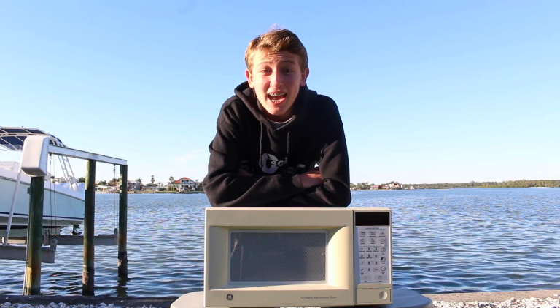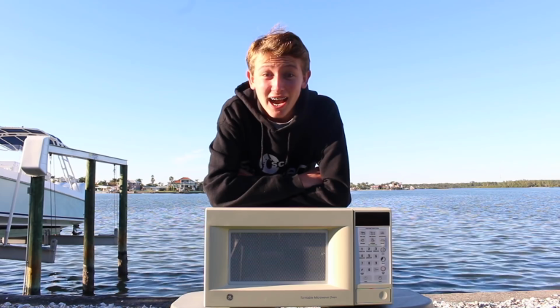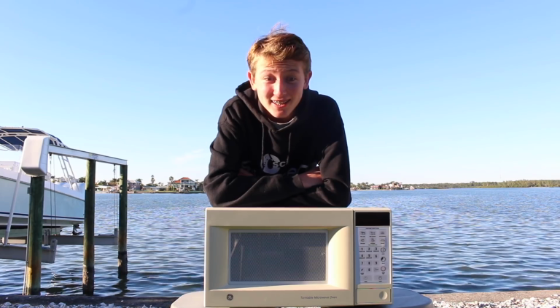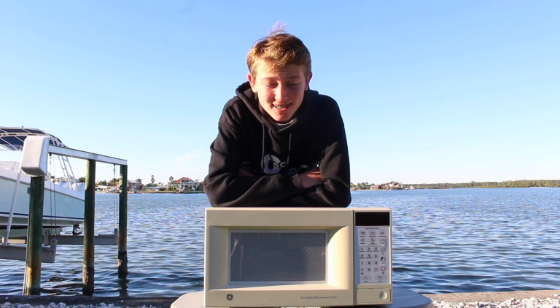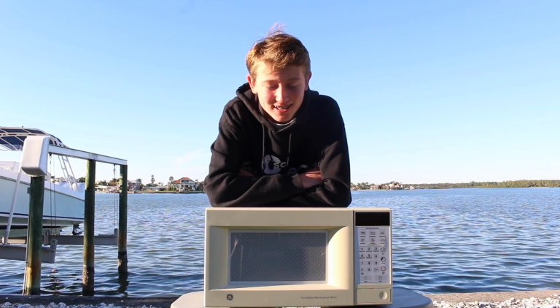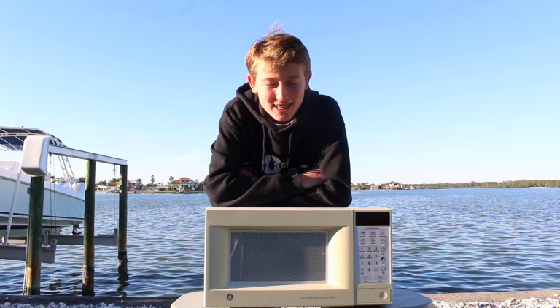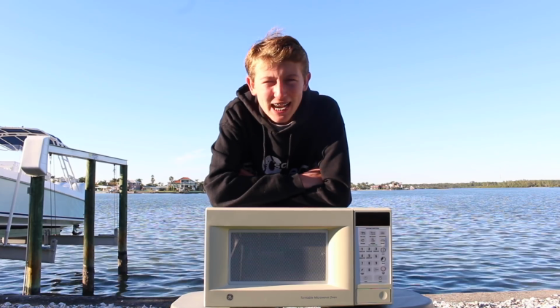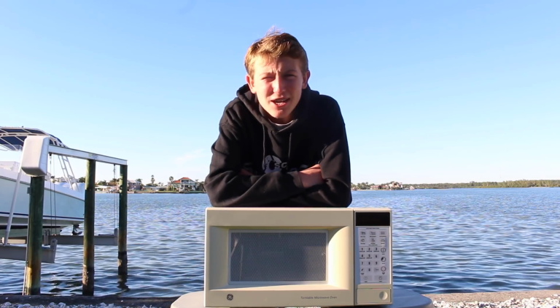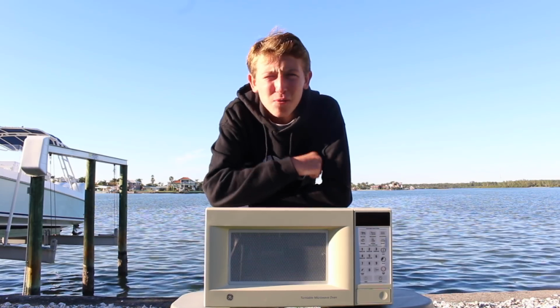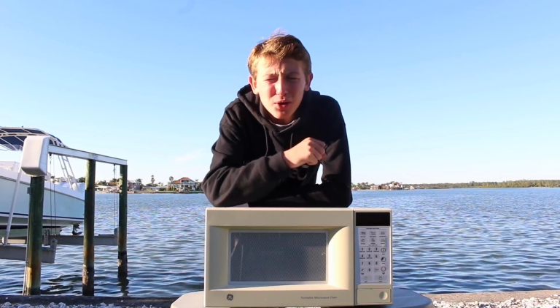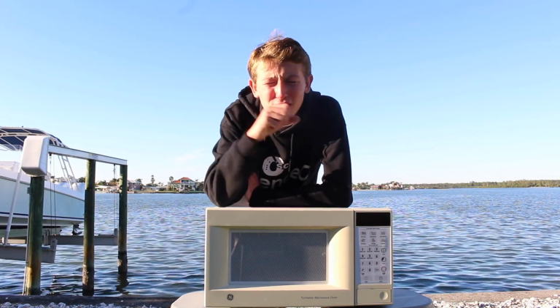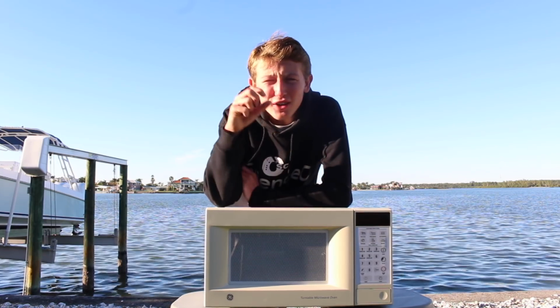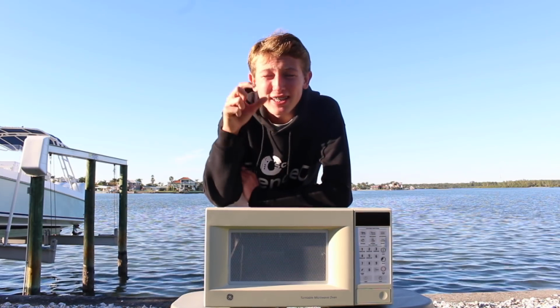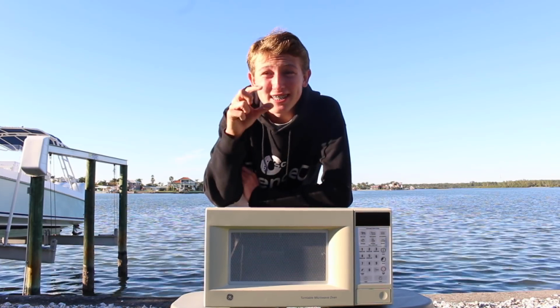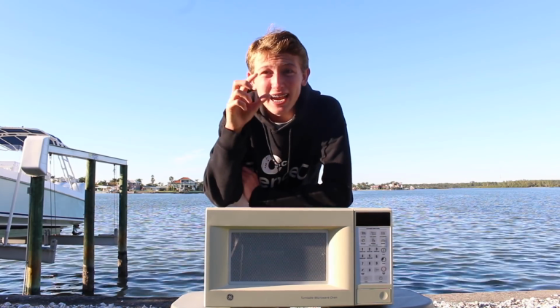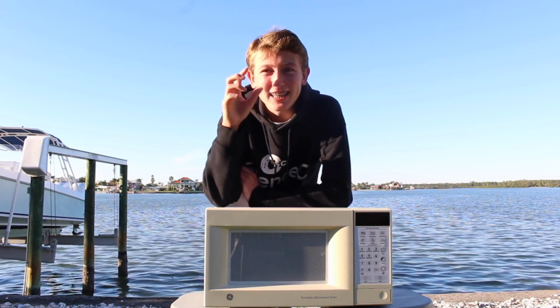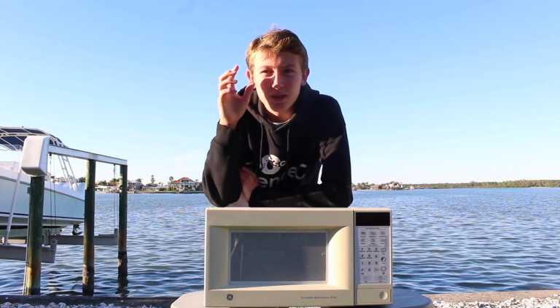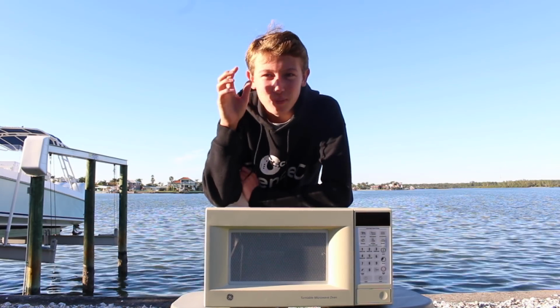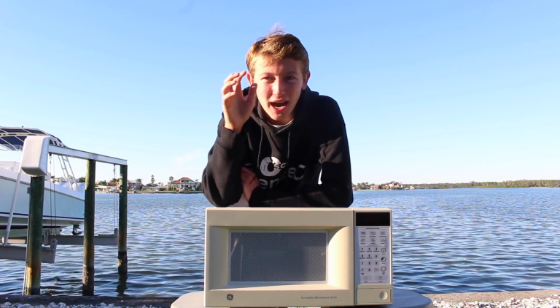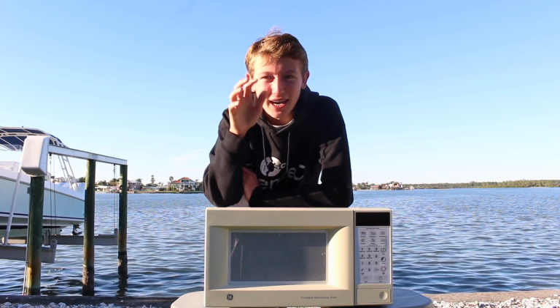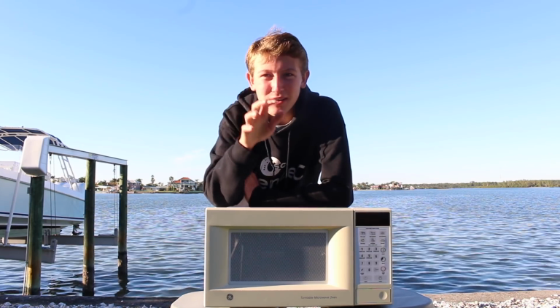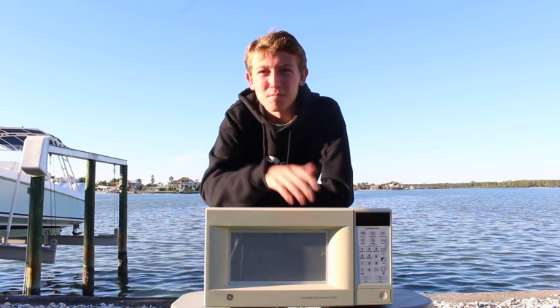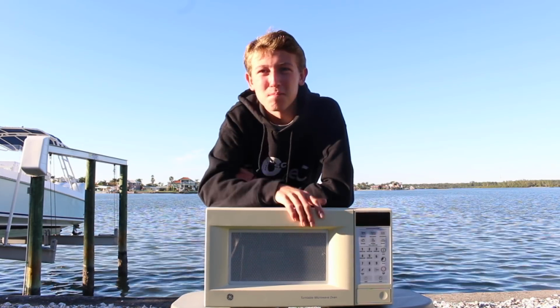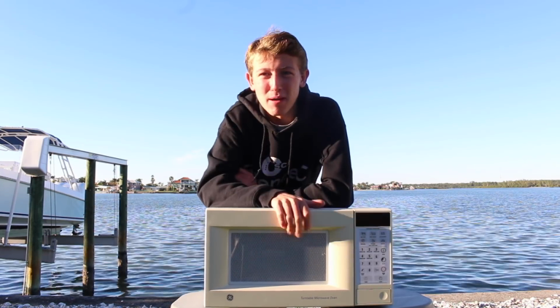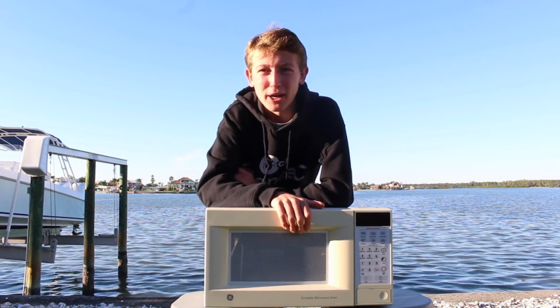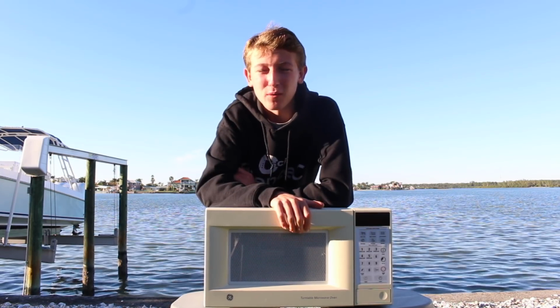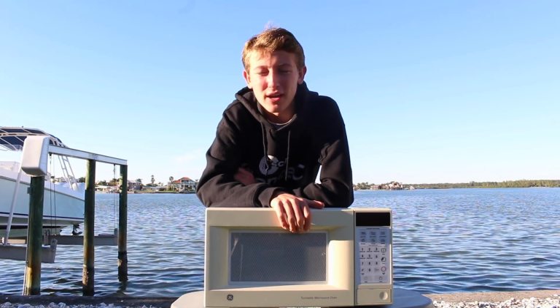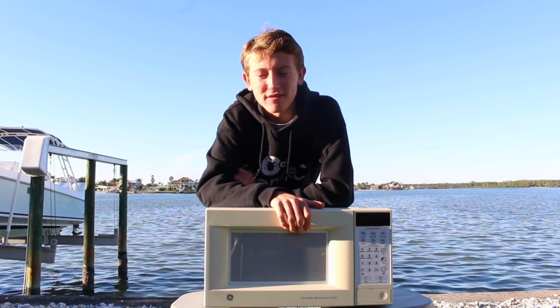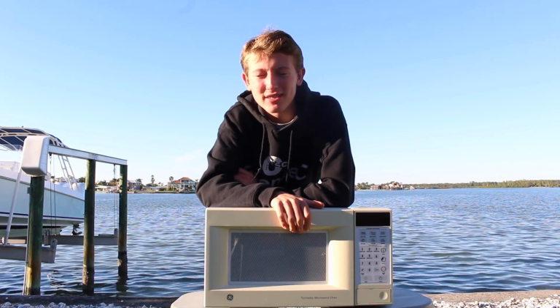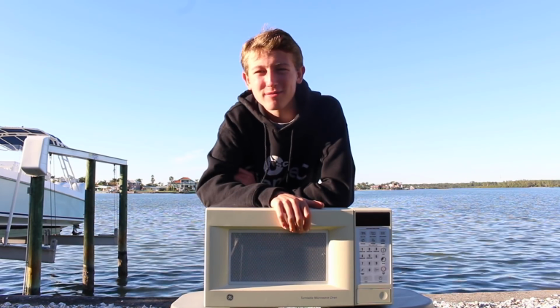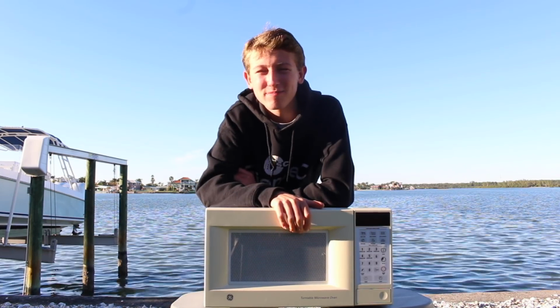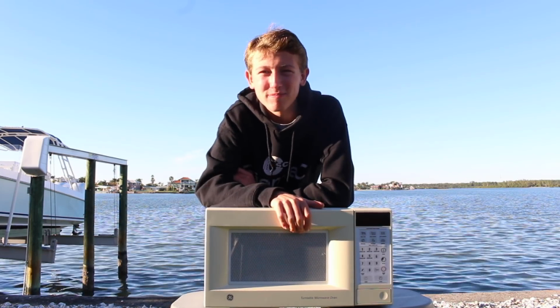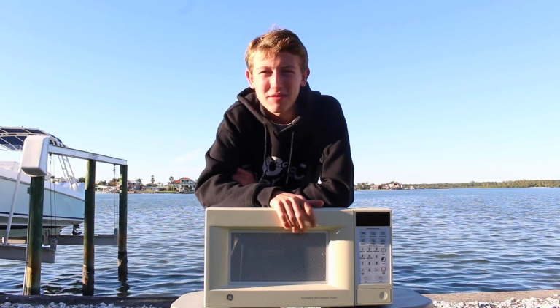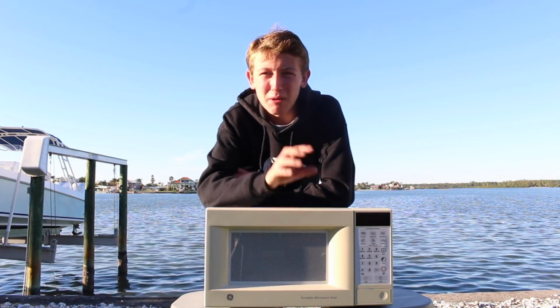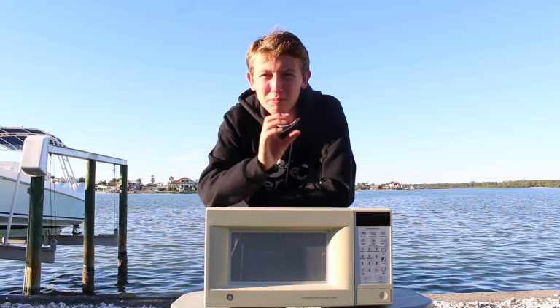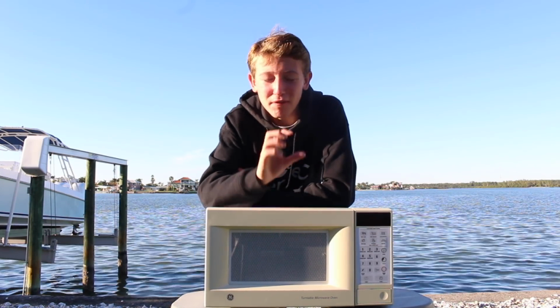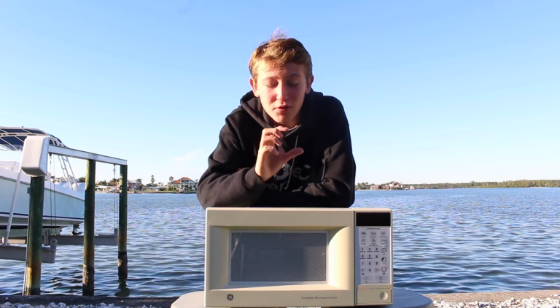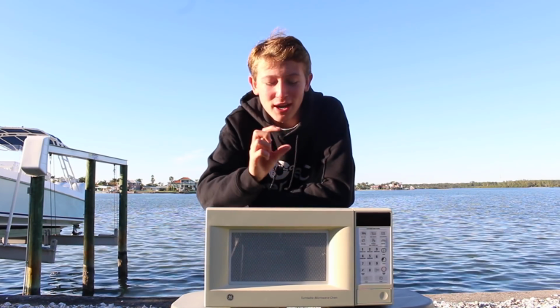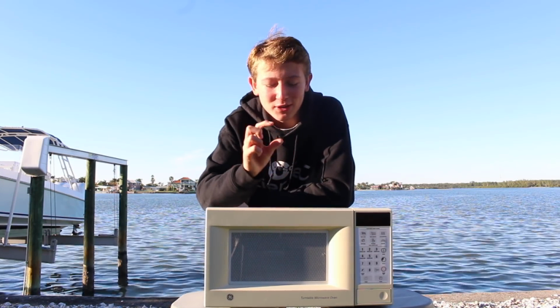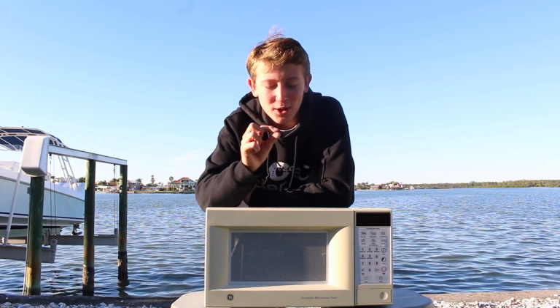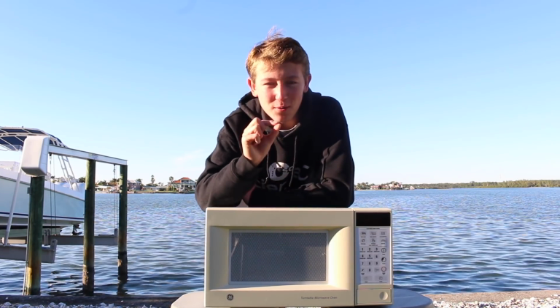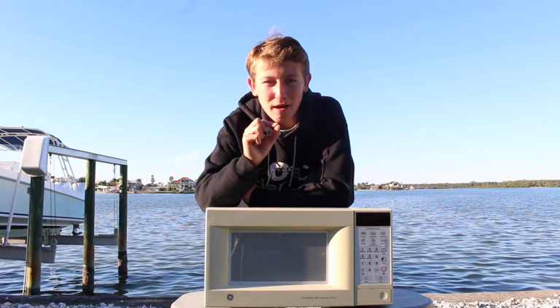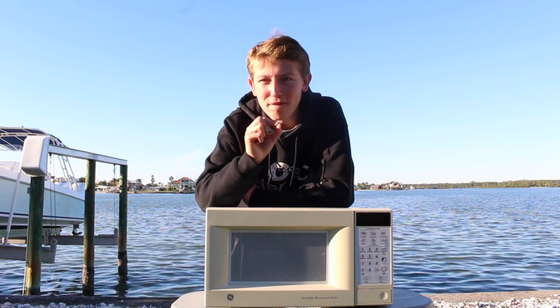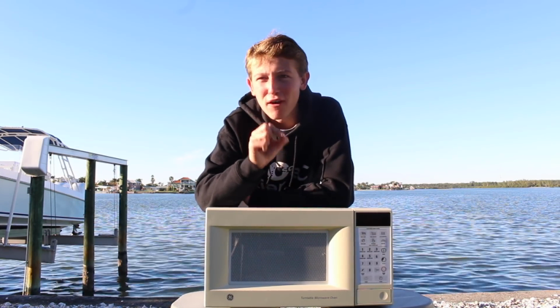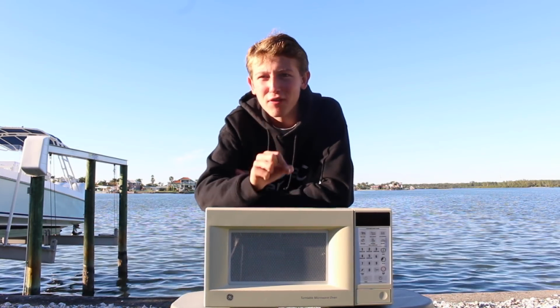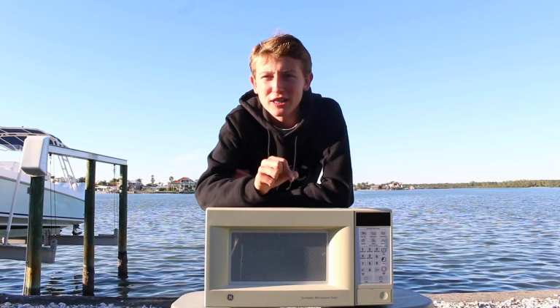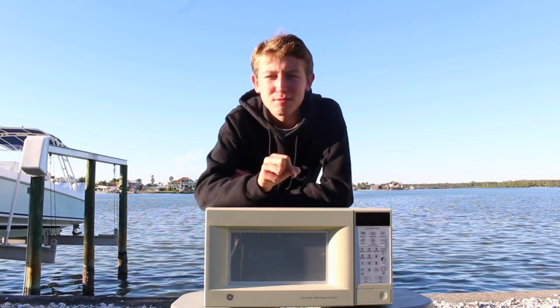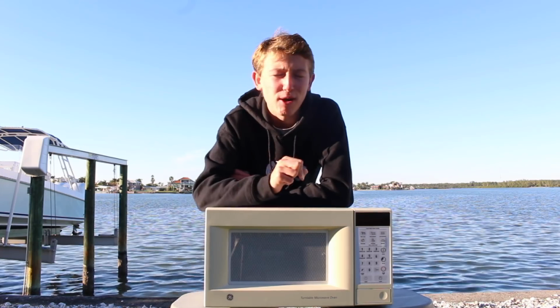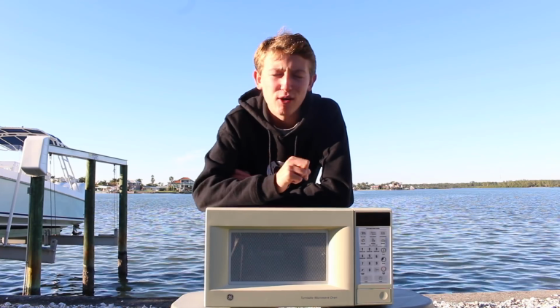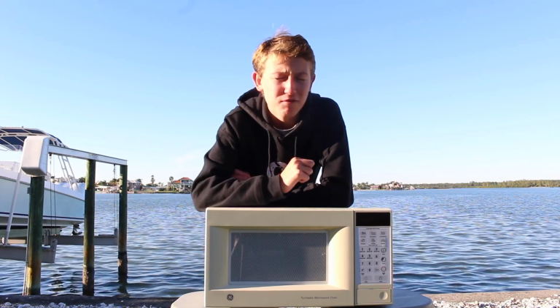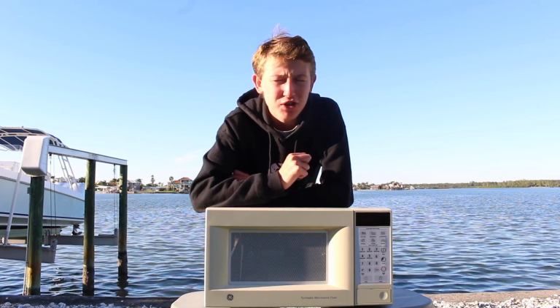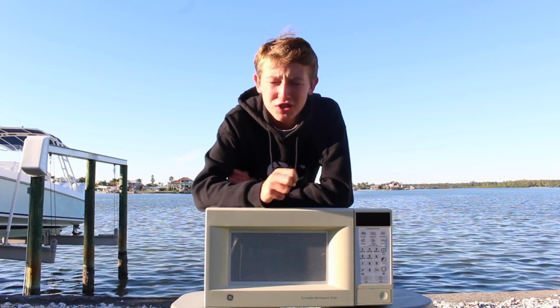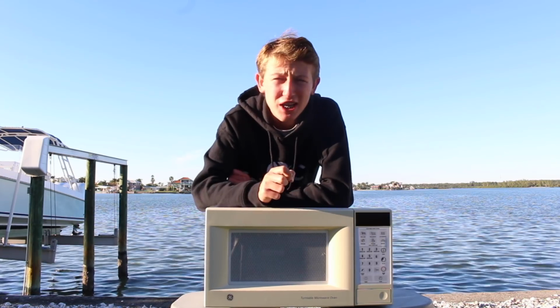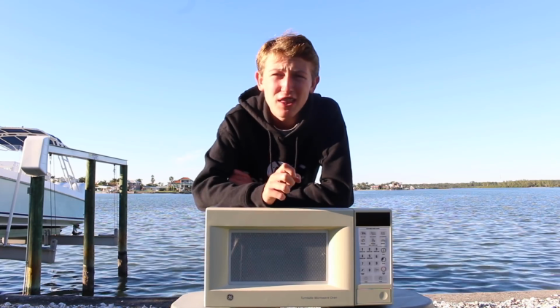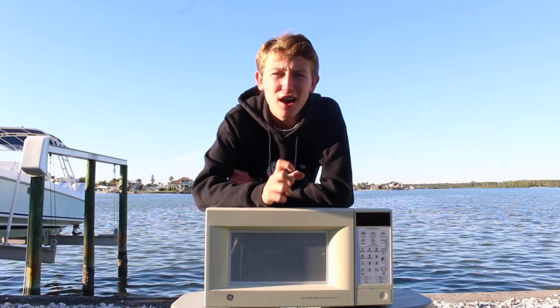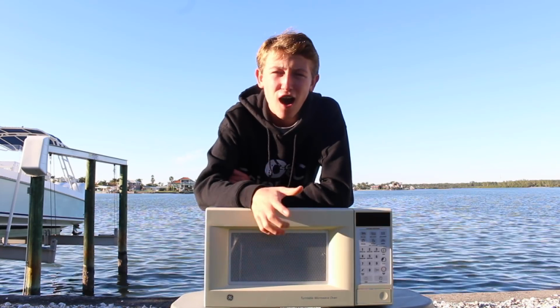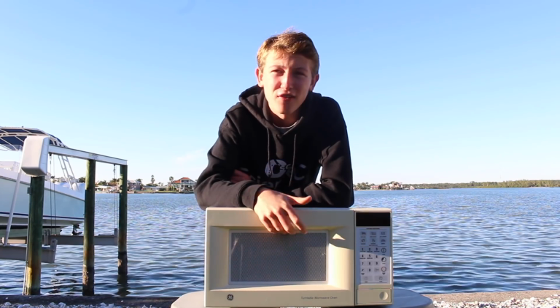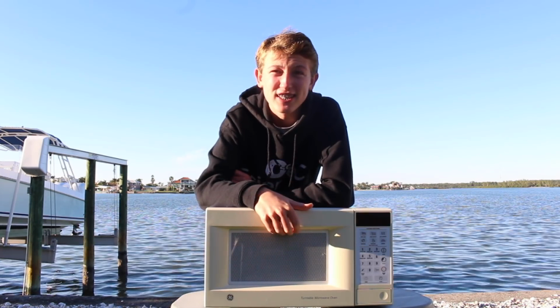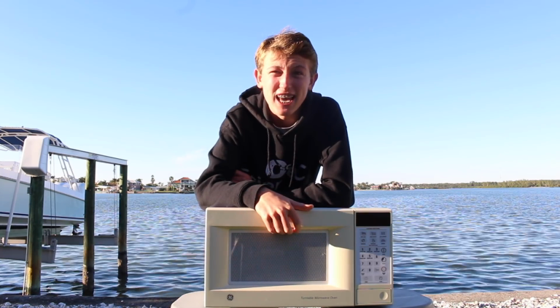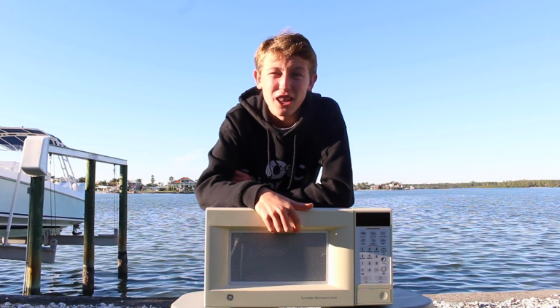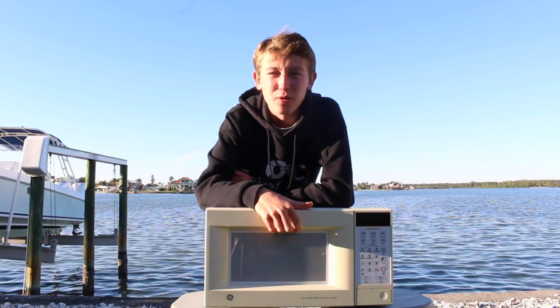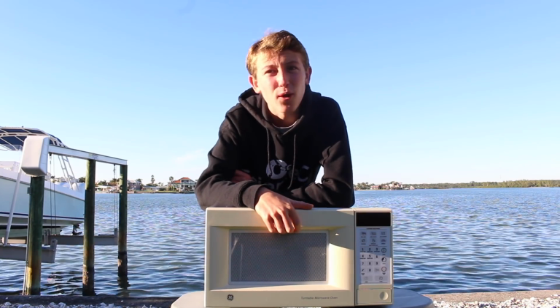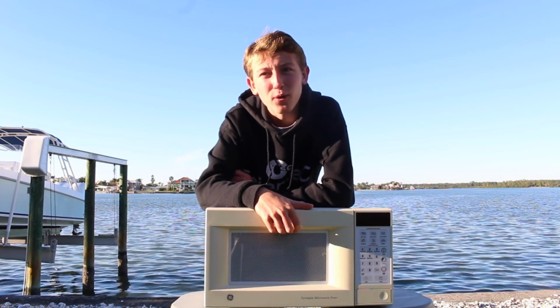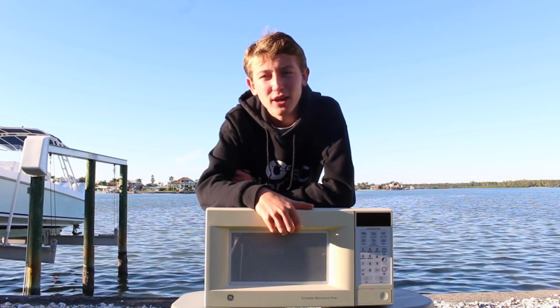Hey guys, today we're going to learn the science behind microwaves. A few days ago, I found this microwave just sitting there on the side of the road.